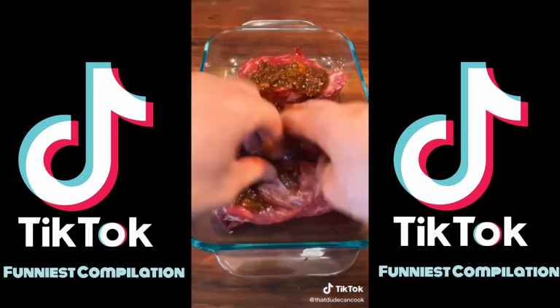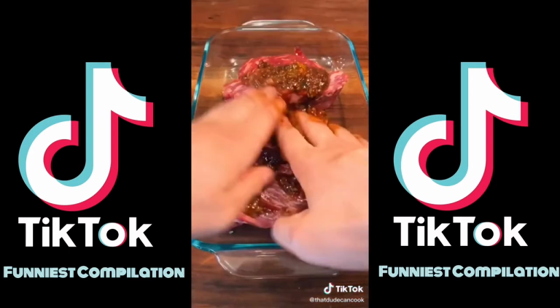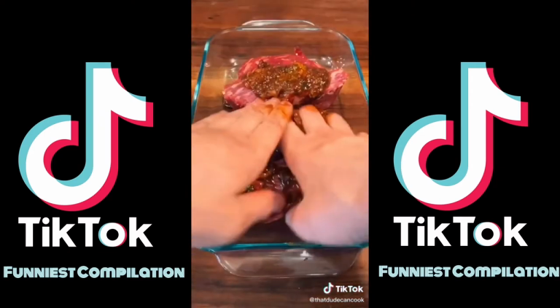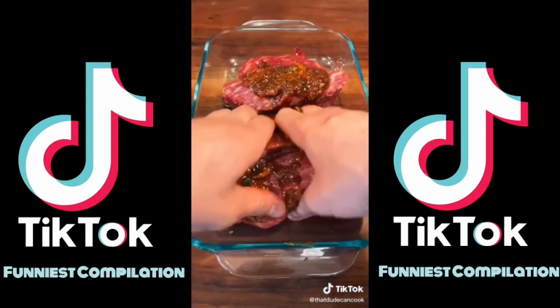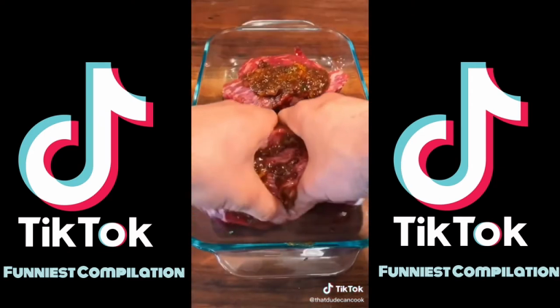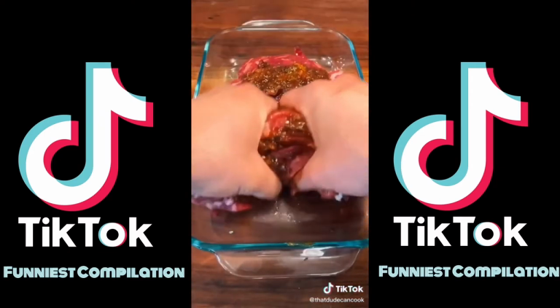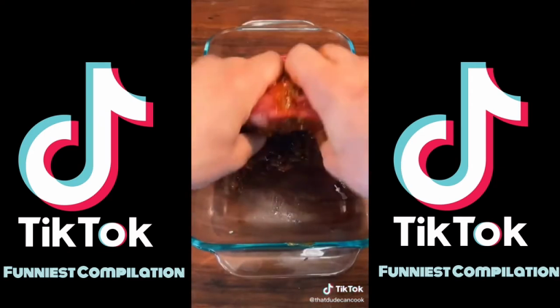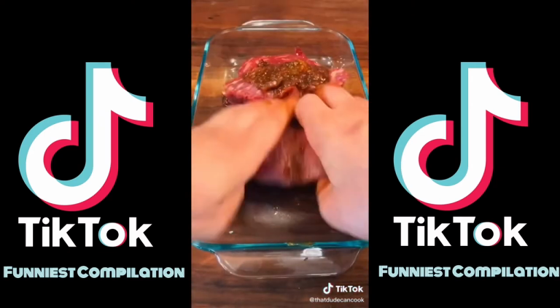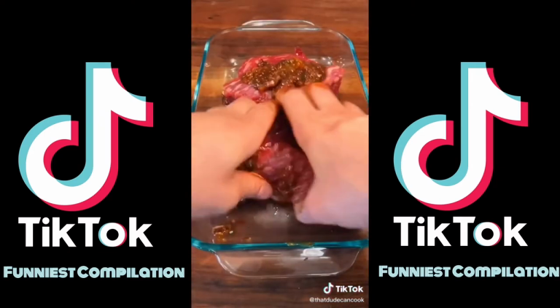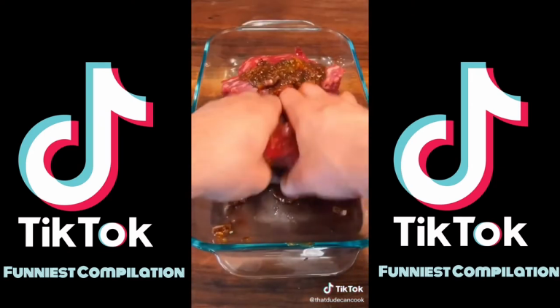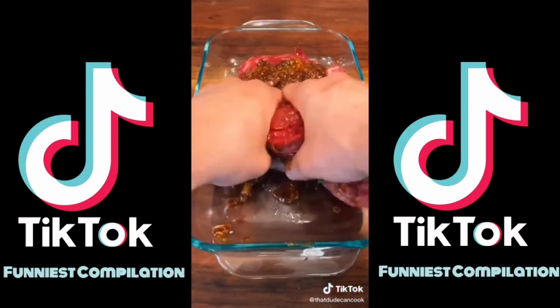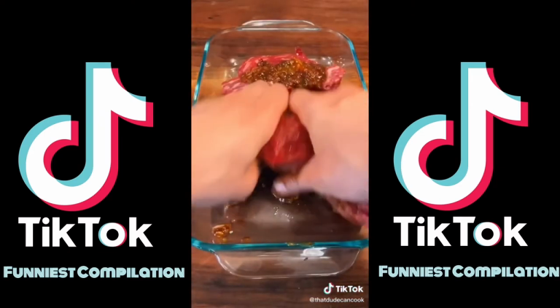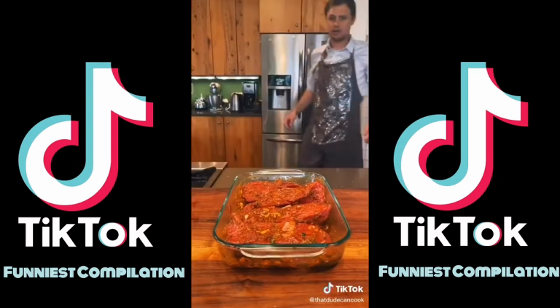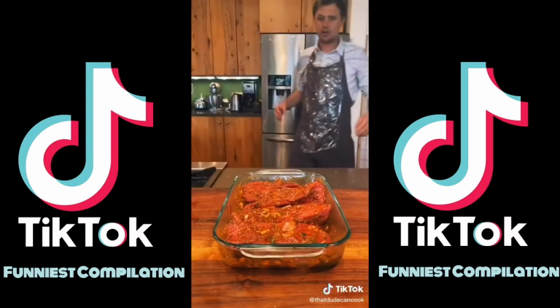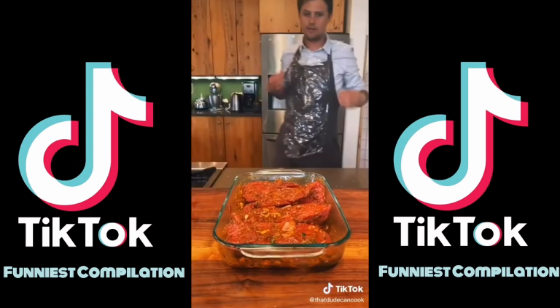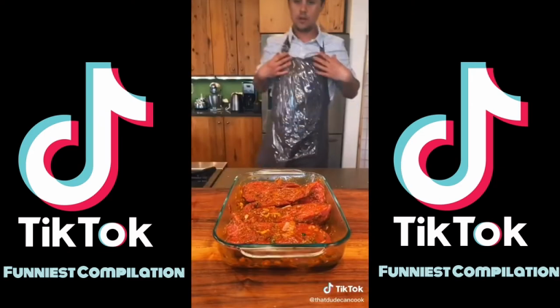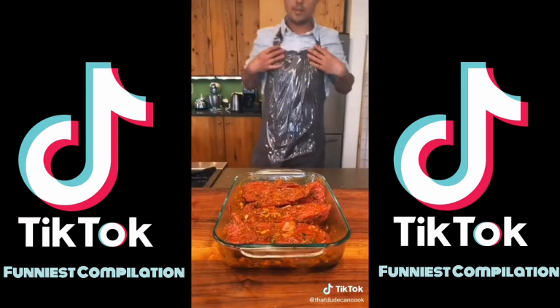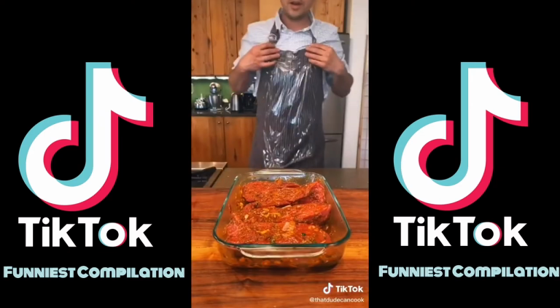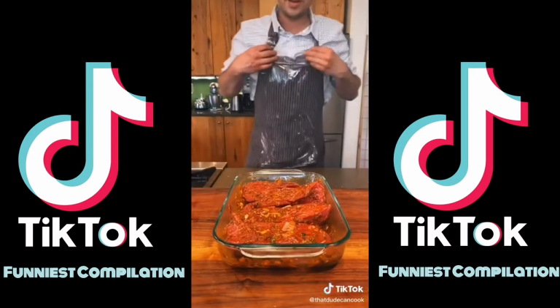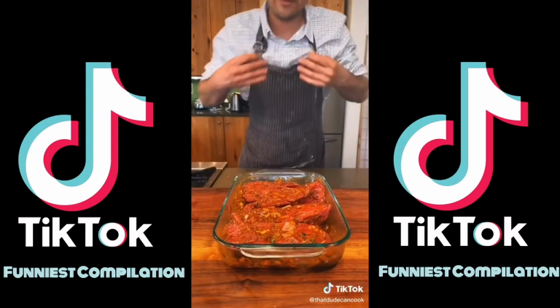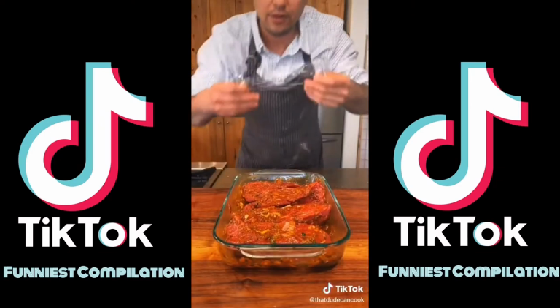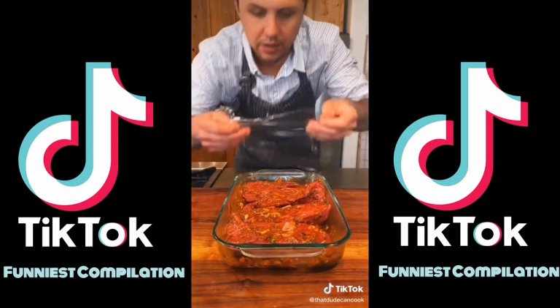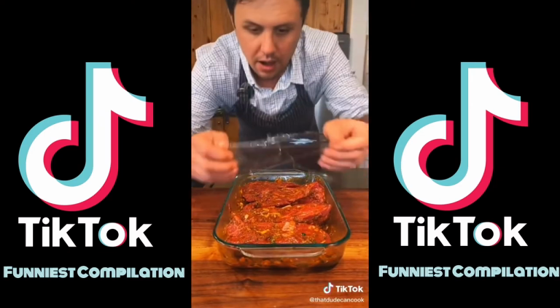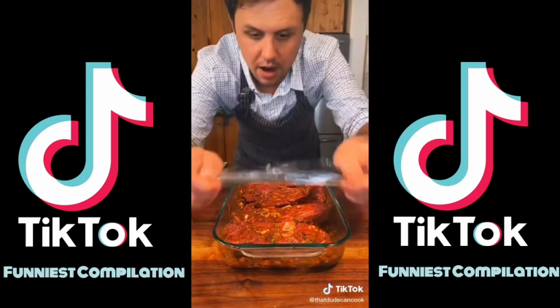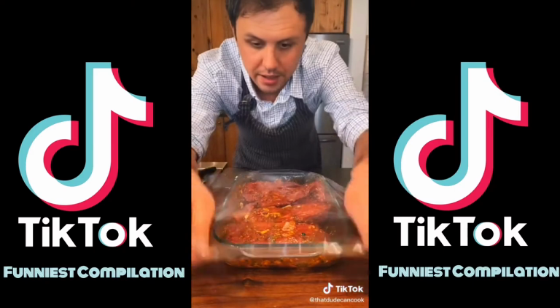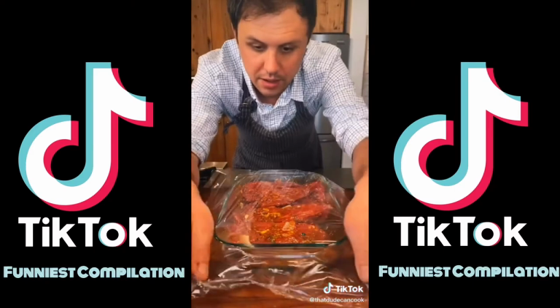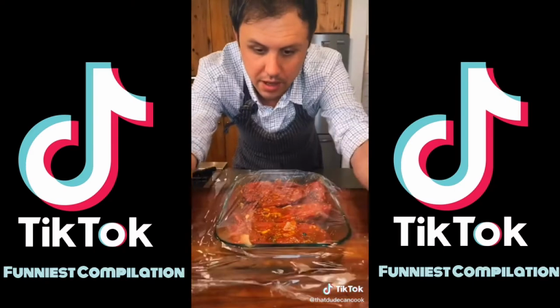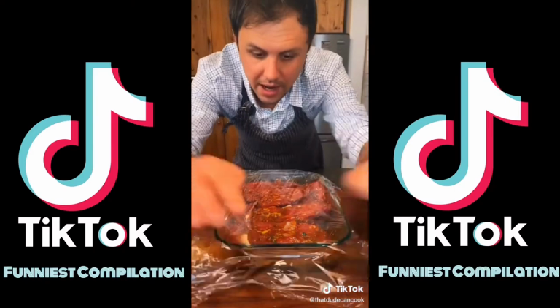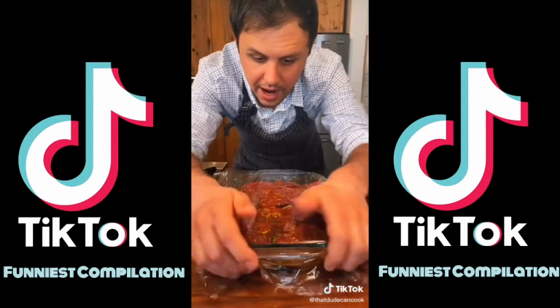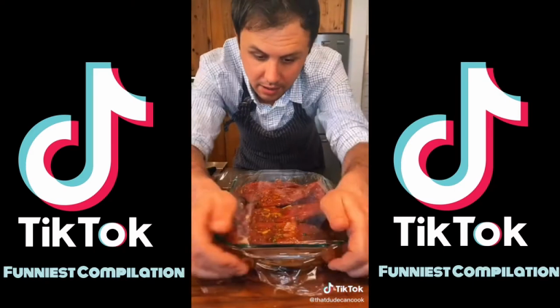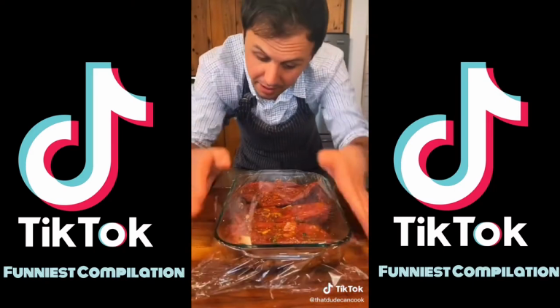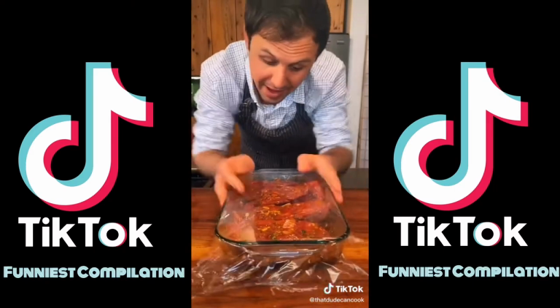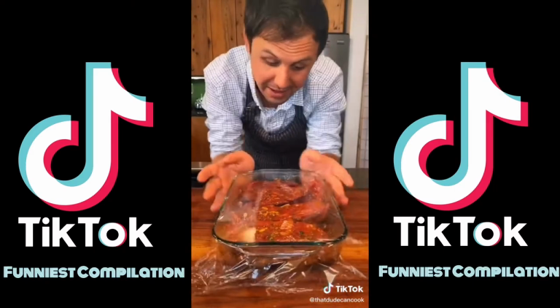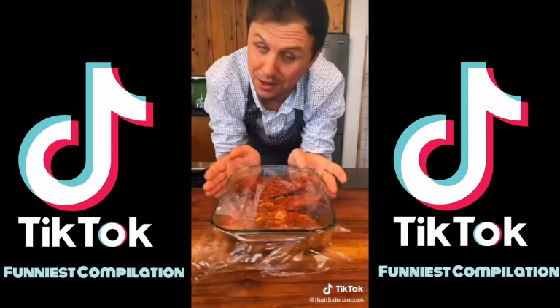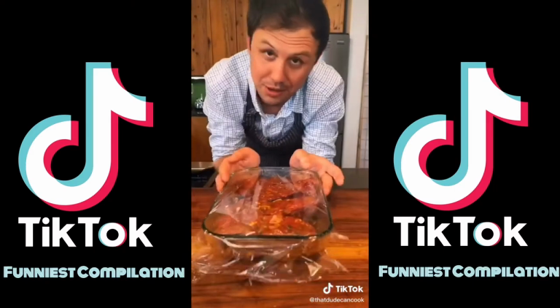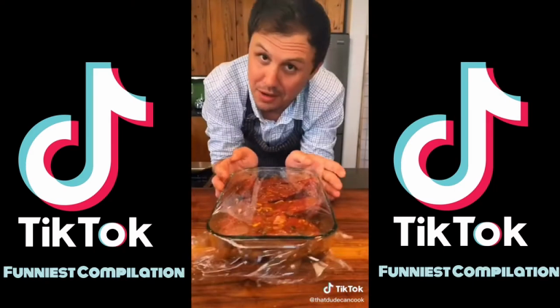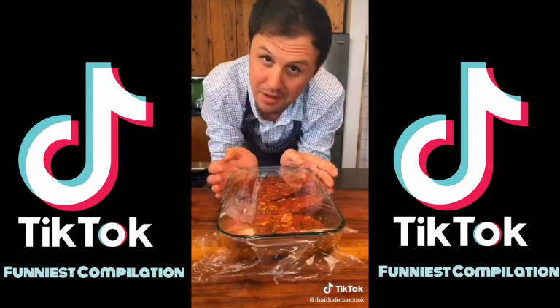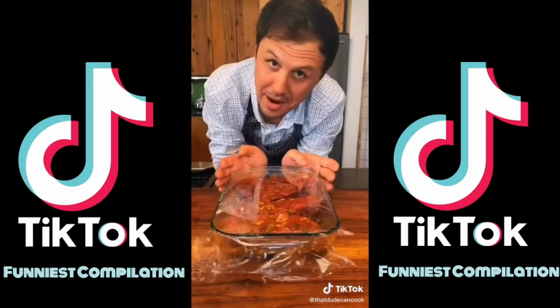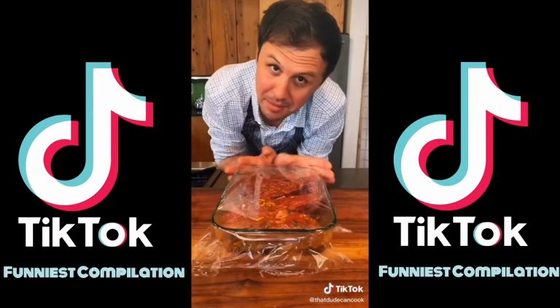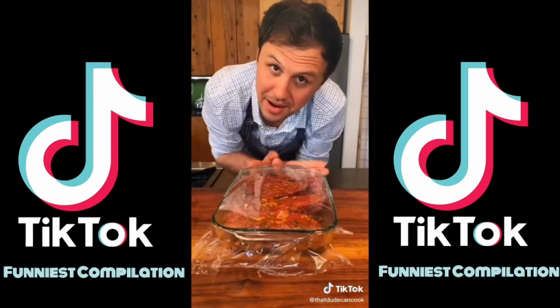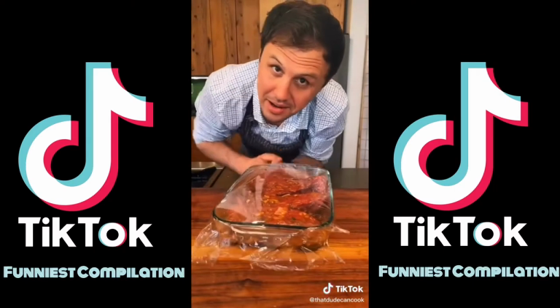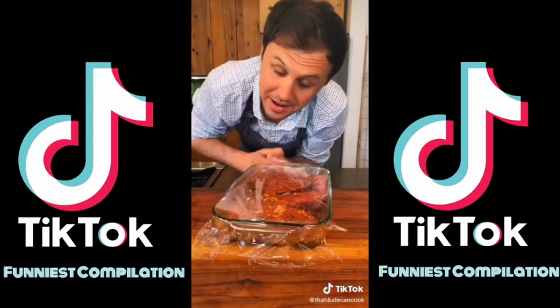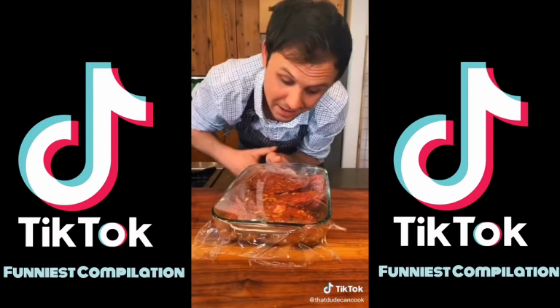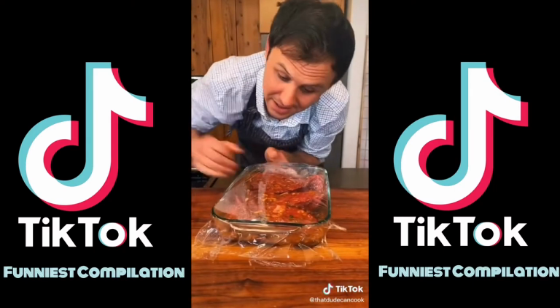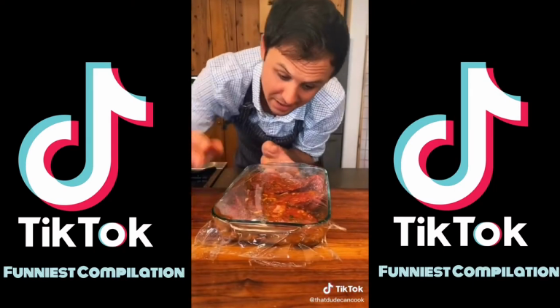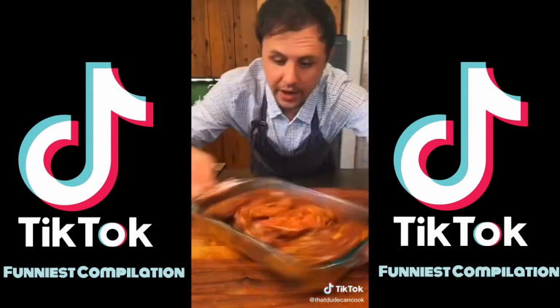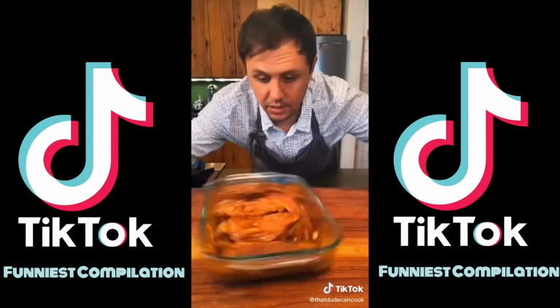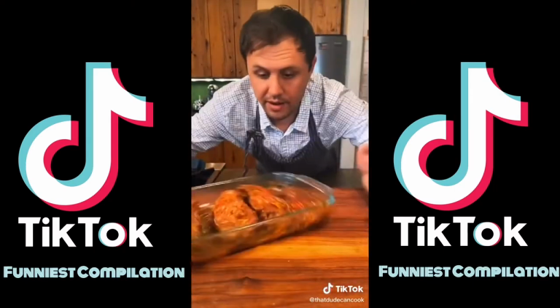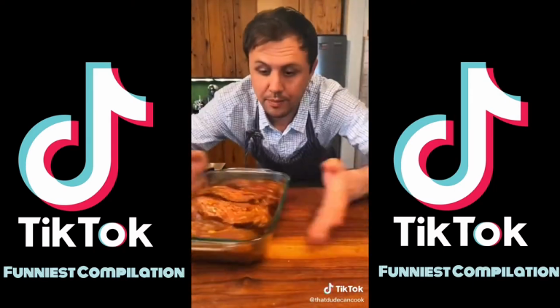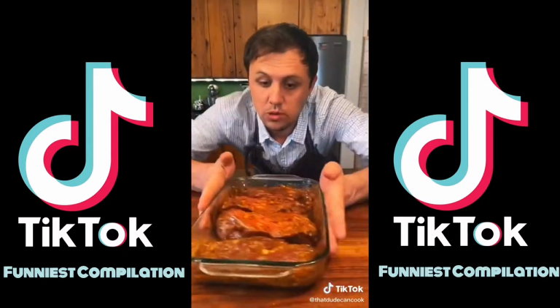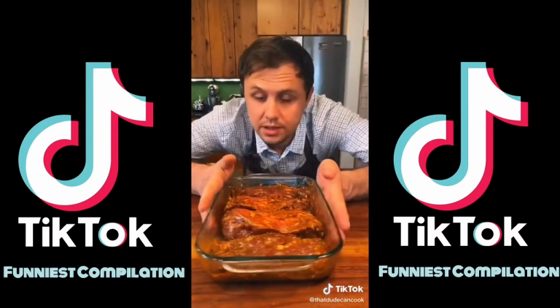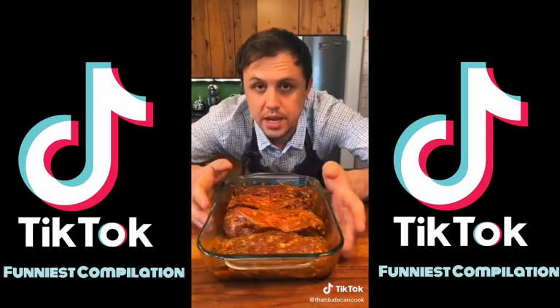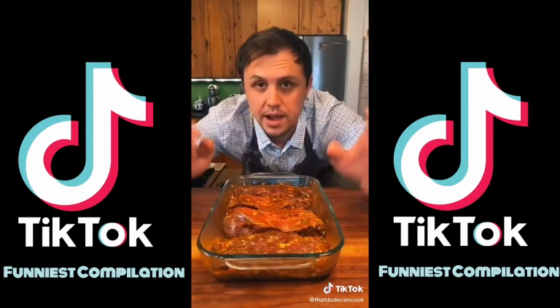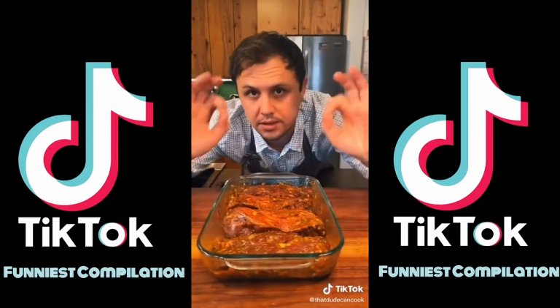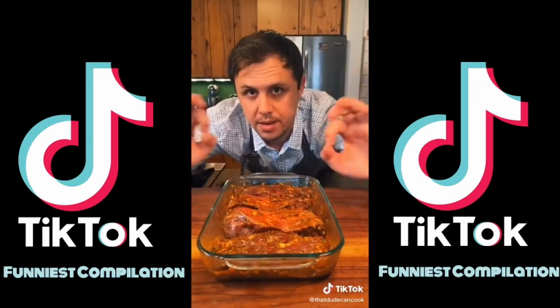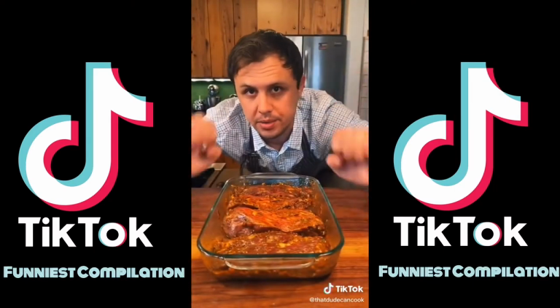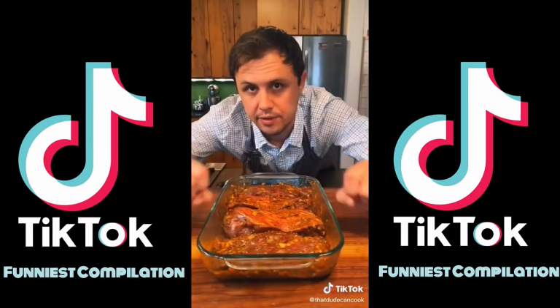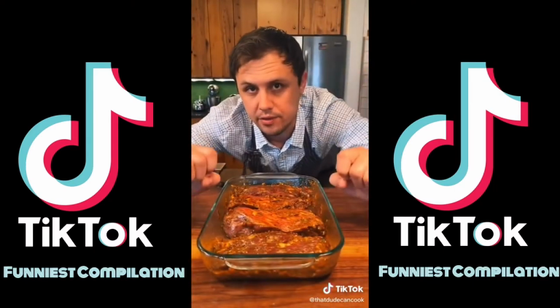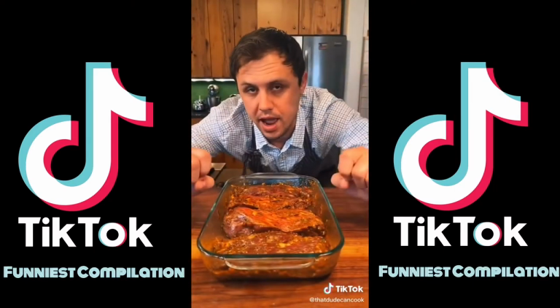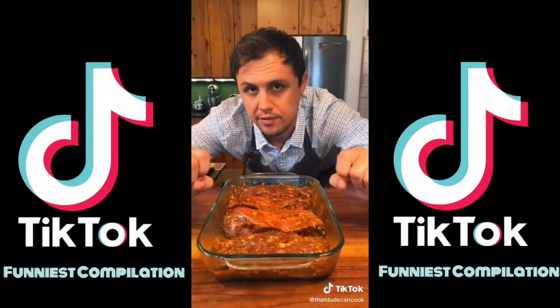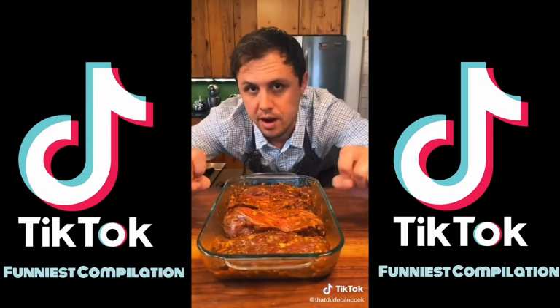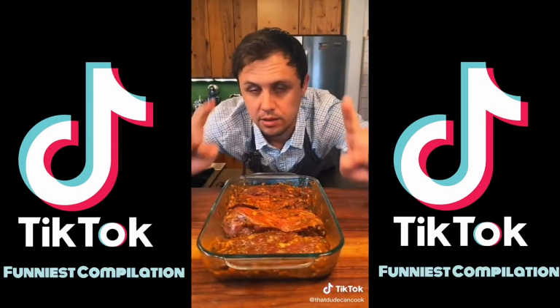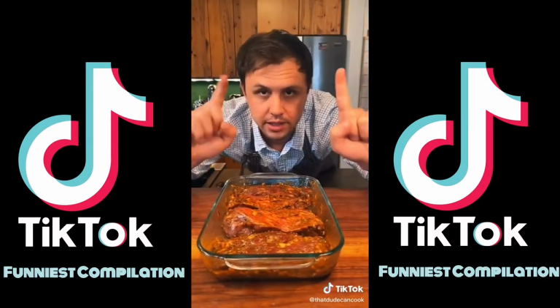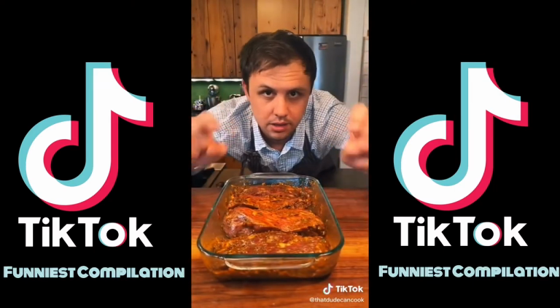Quarter cup avocado oil. Marinate on — get in there and work it. Cover and marinate for as long as you can. That's the truth about marinades. Now I've pulled this meat out, tempered it for half an hour — let's cook.